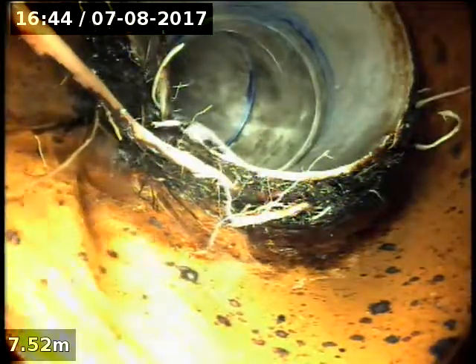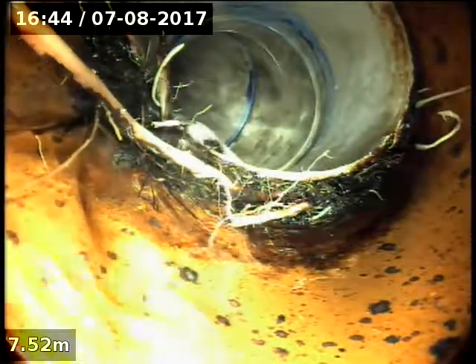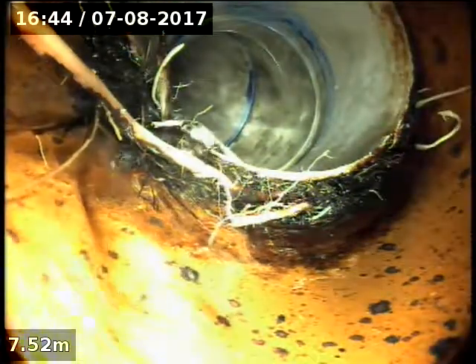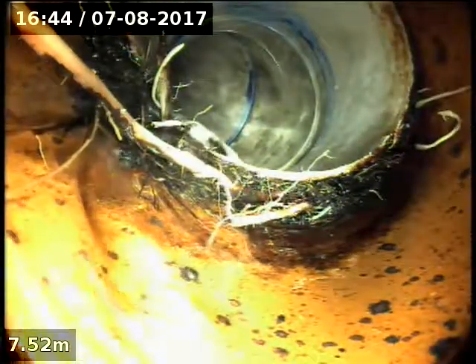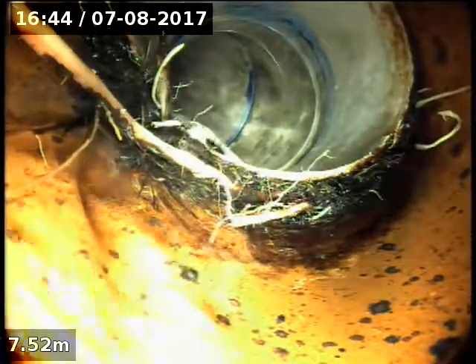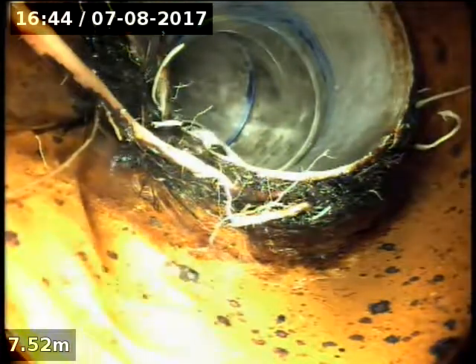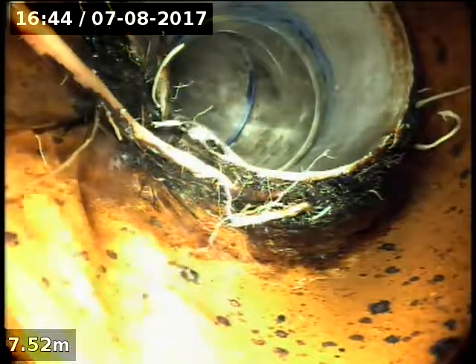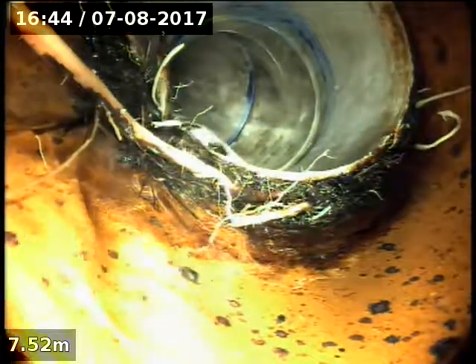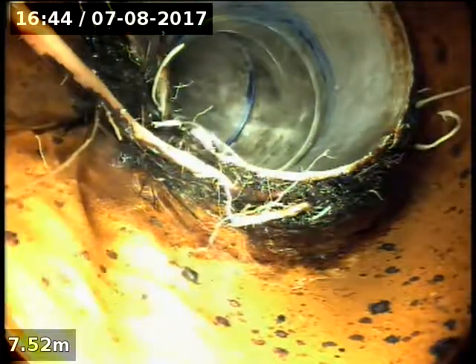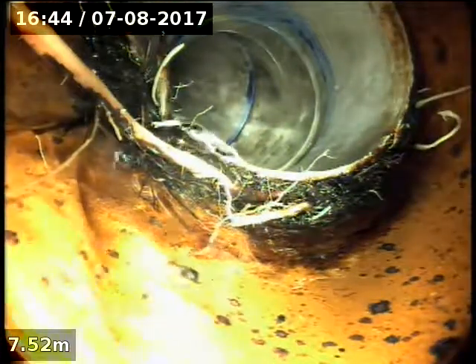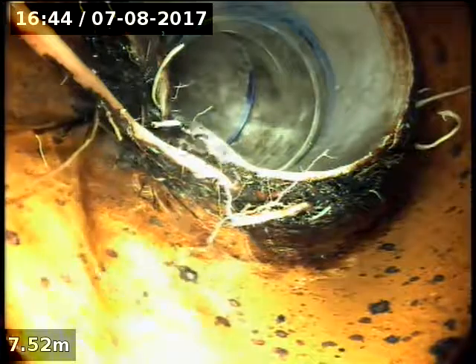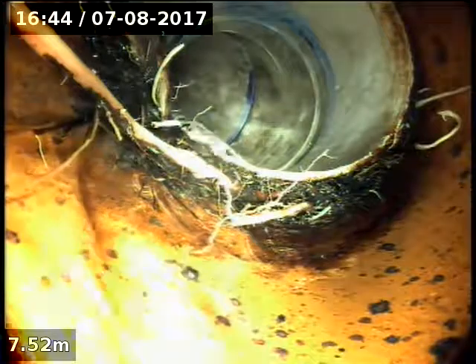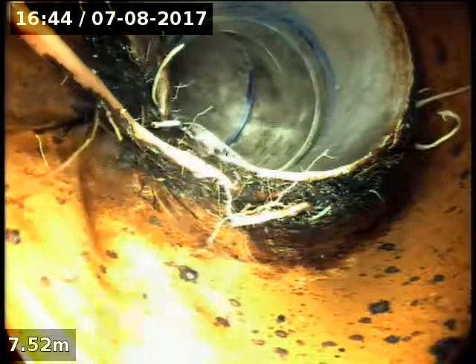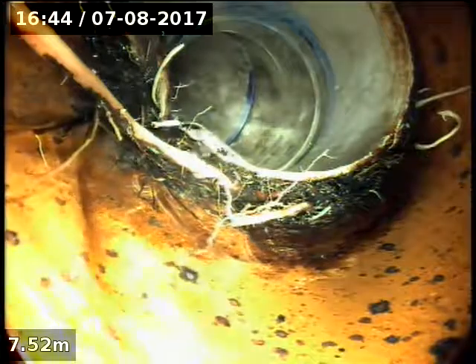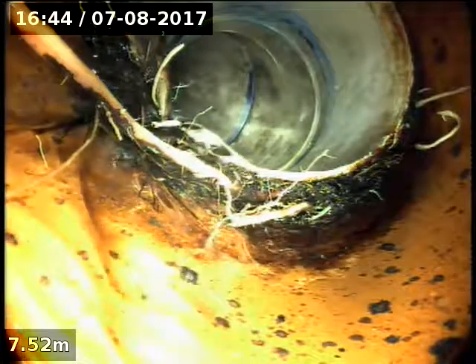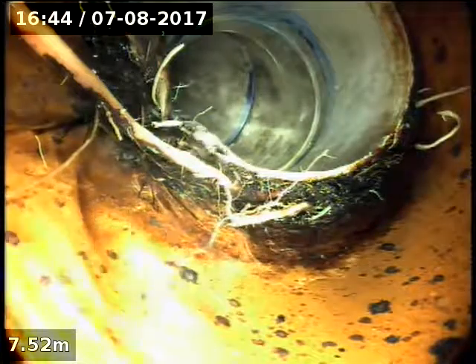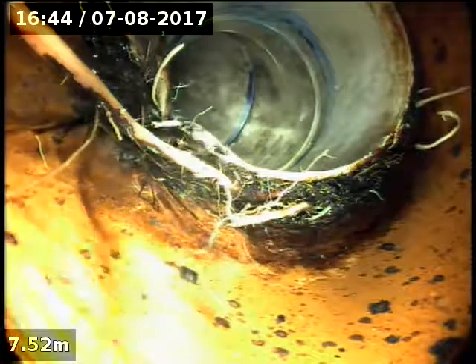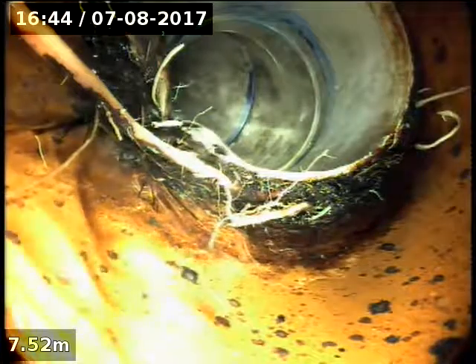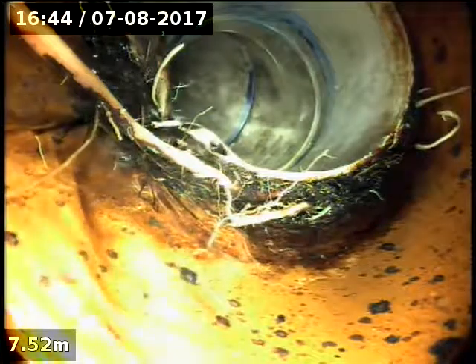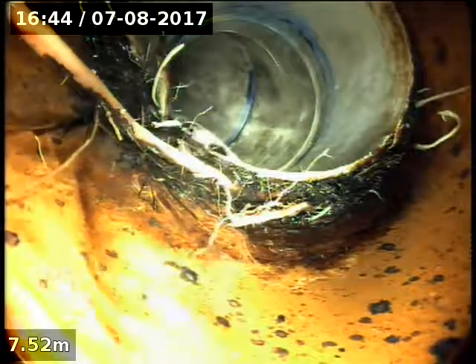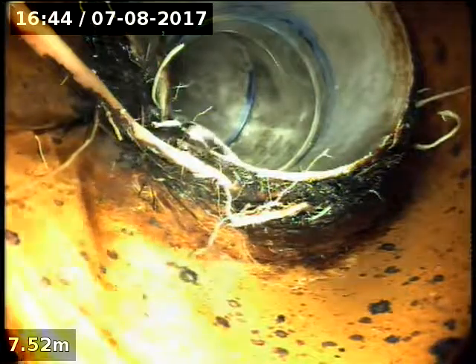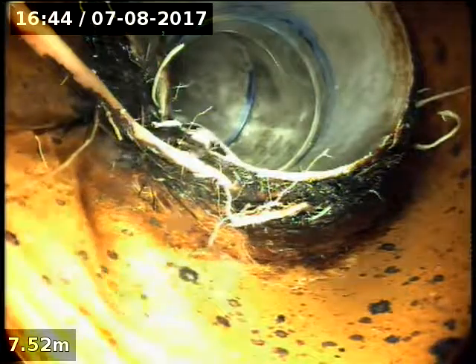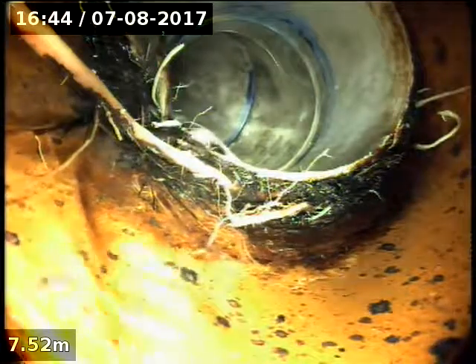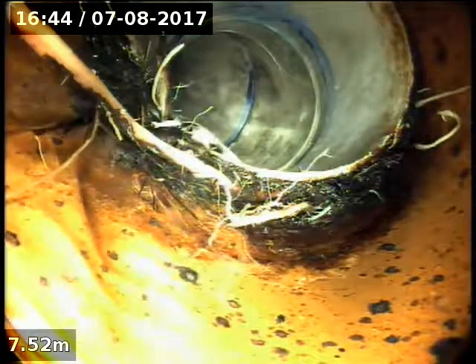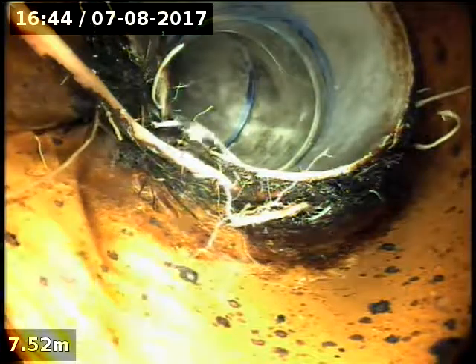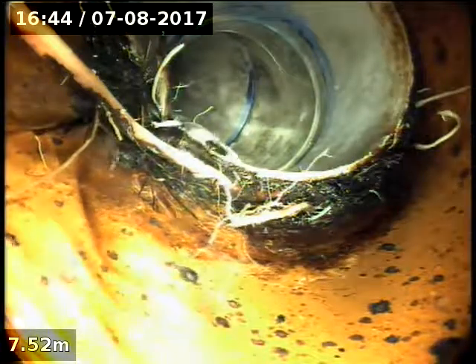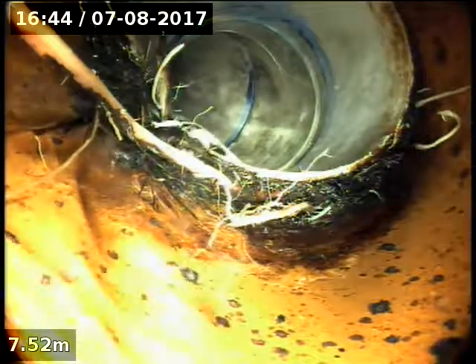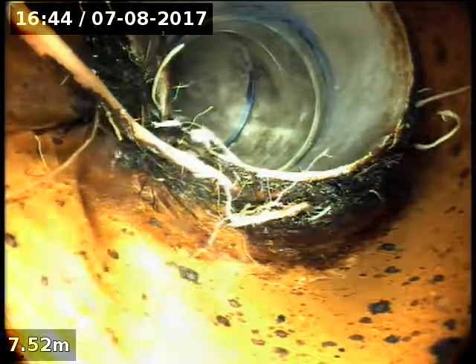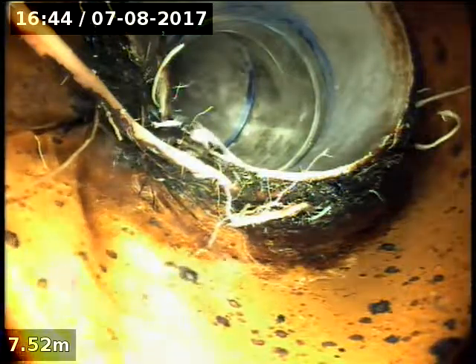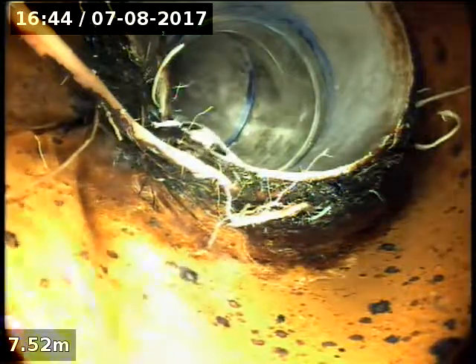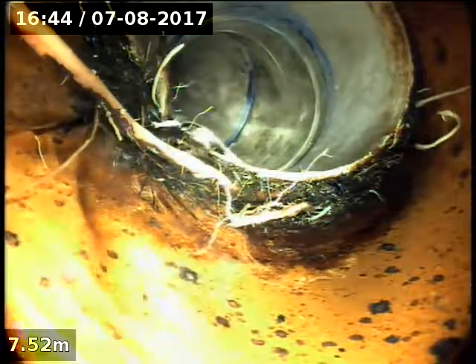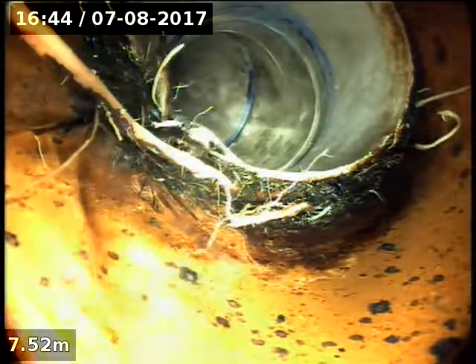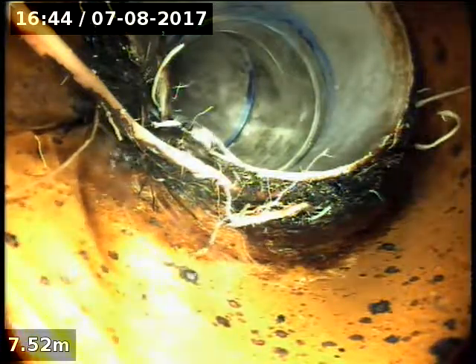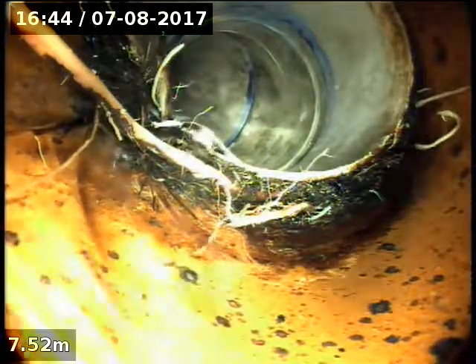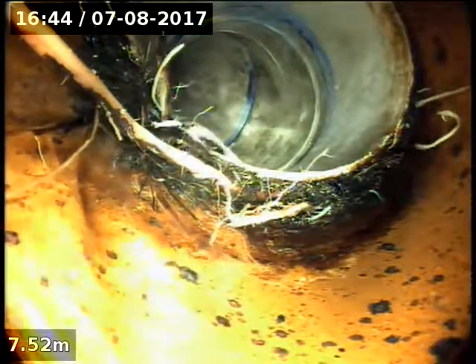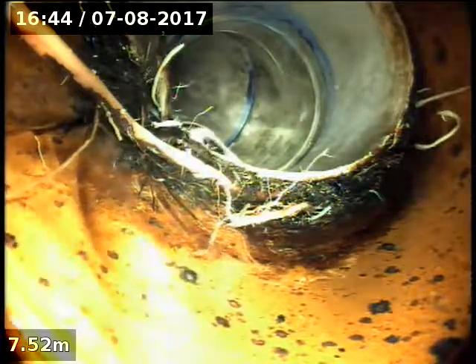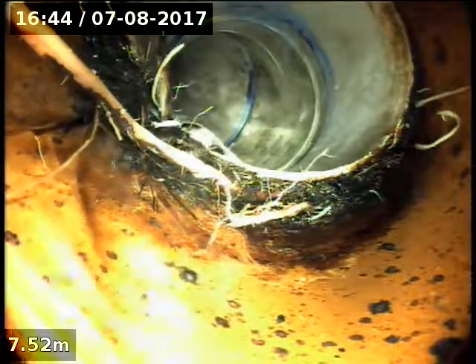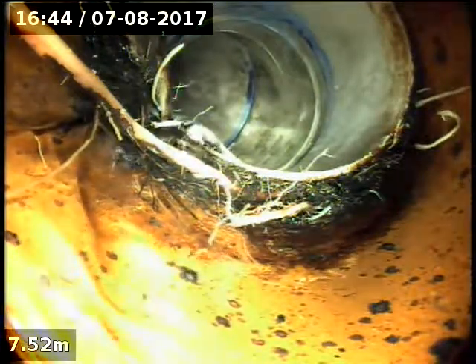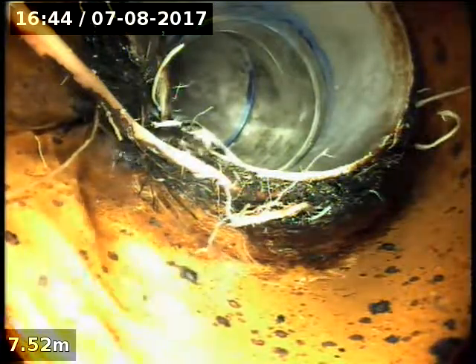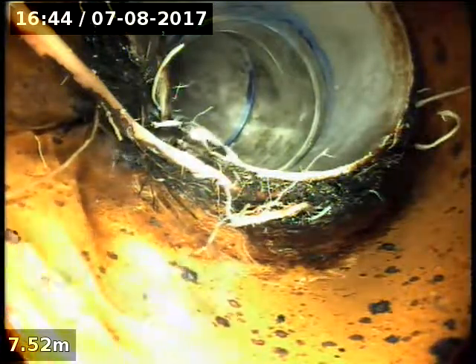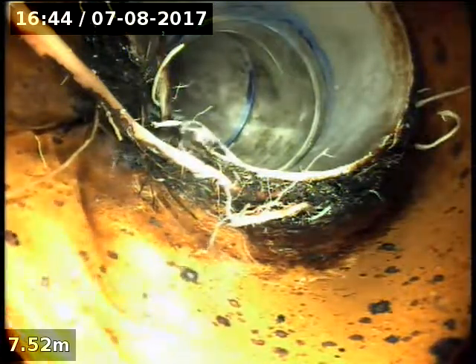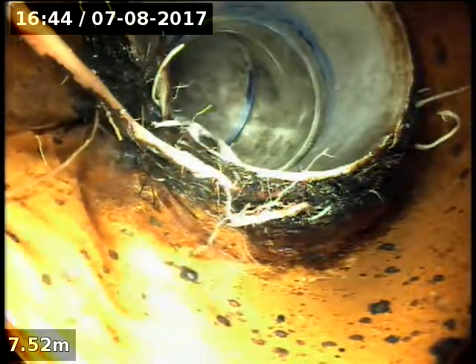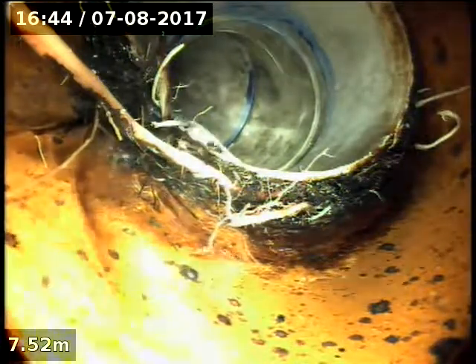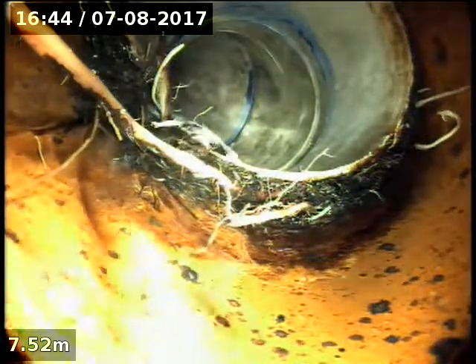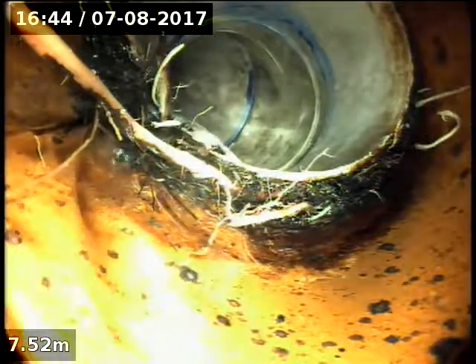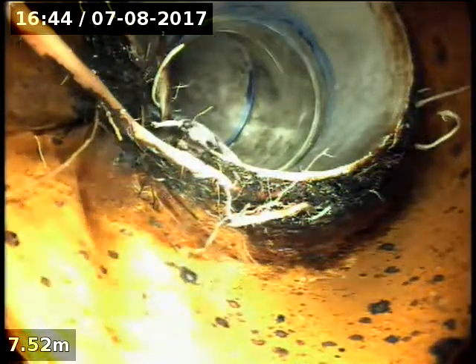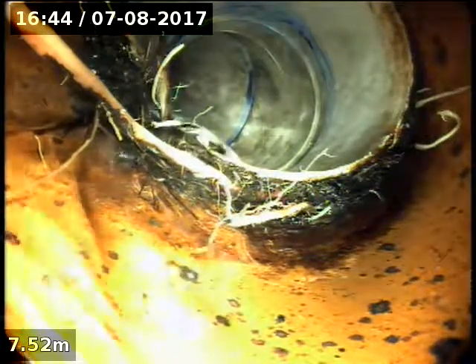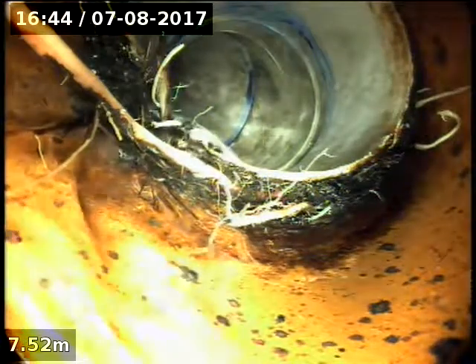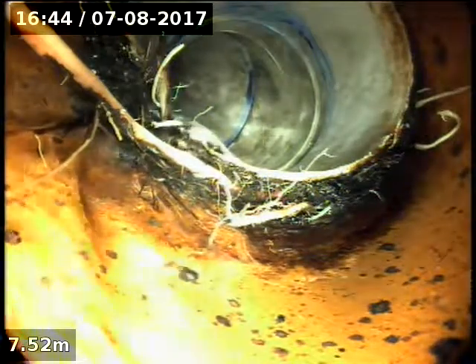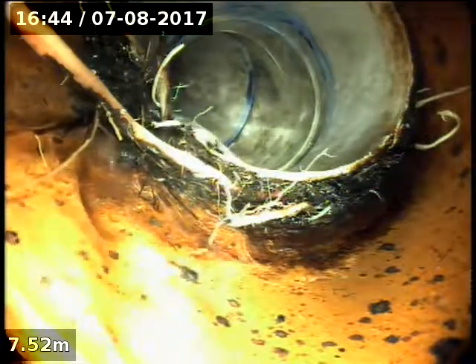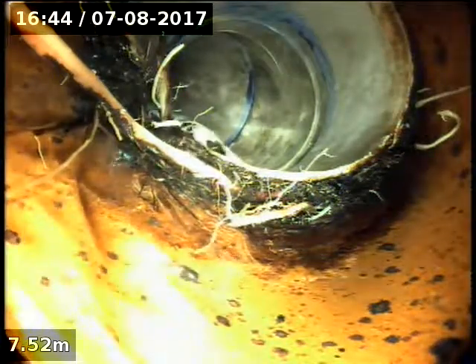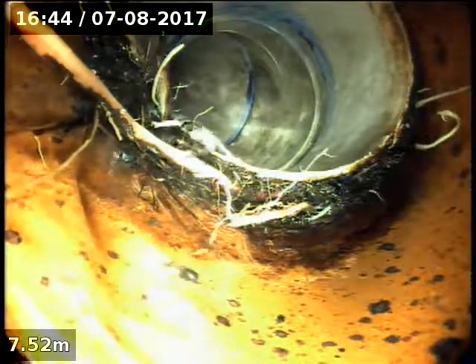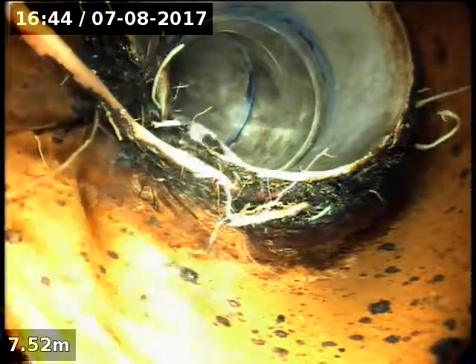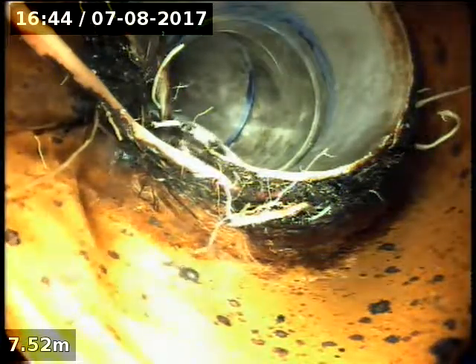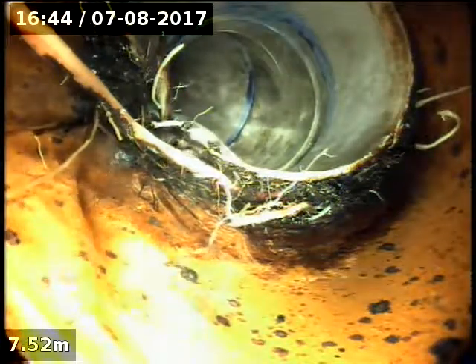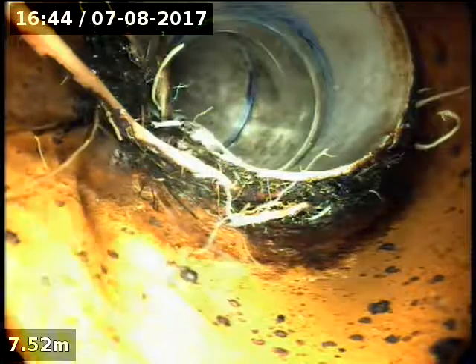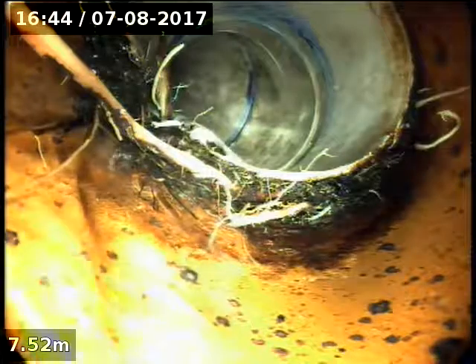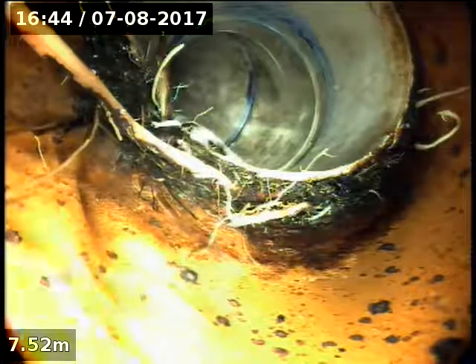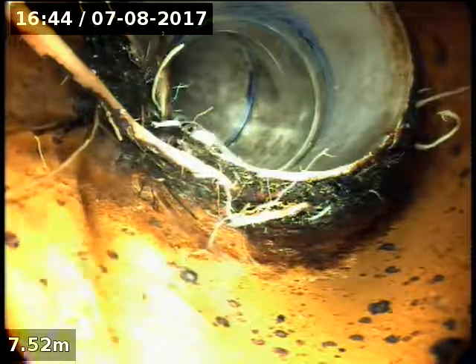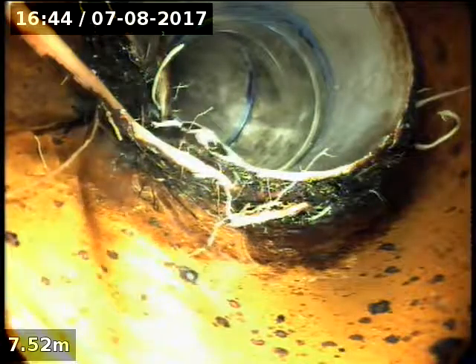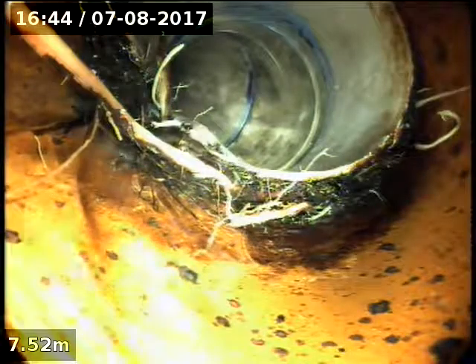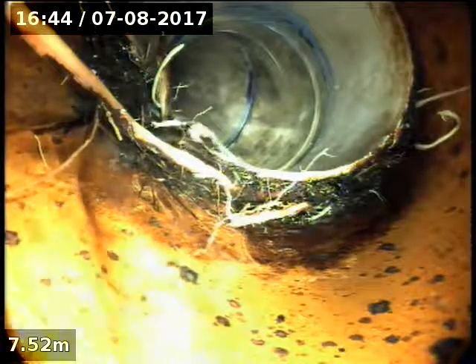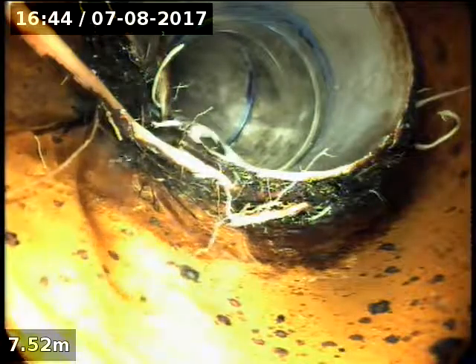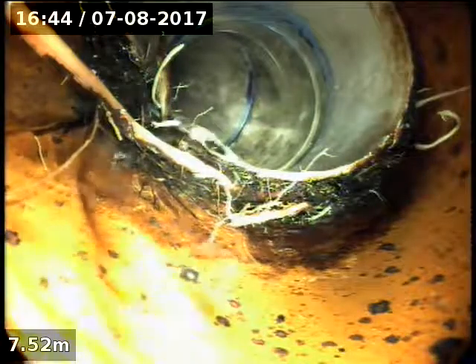So it is just this little front section of about 6 metres, which is not in very good condition at all.